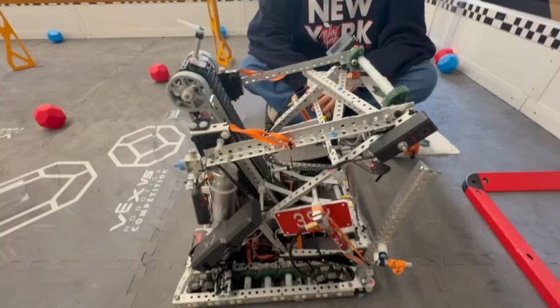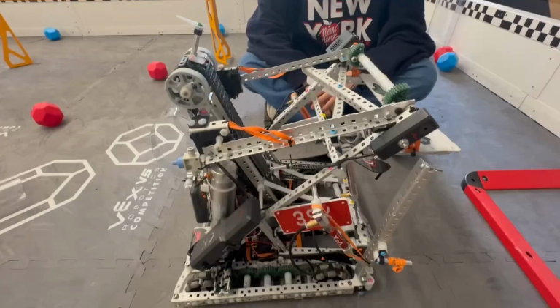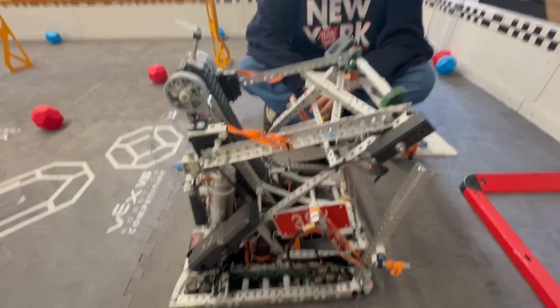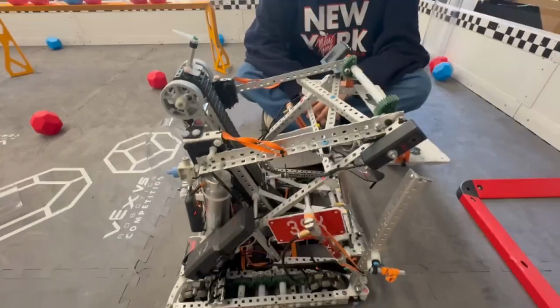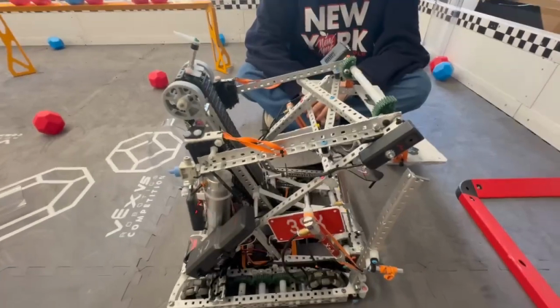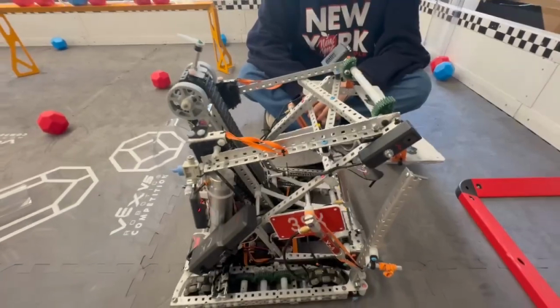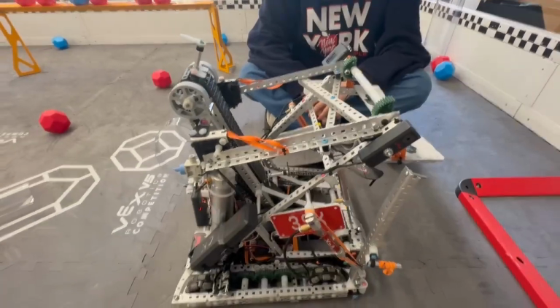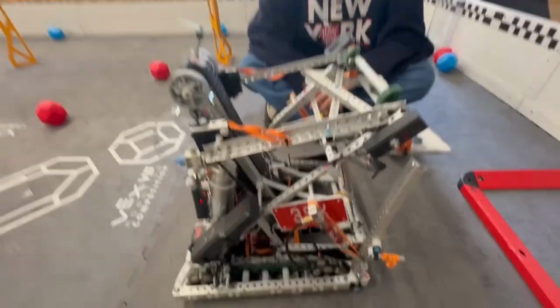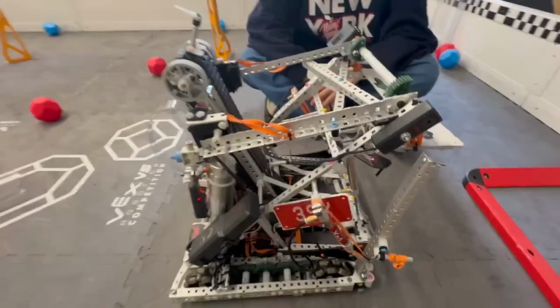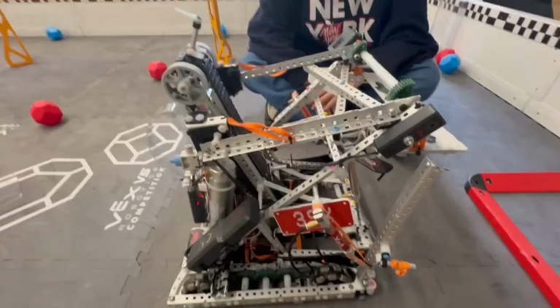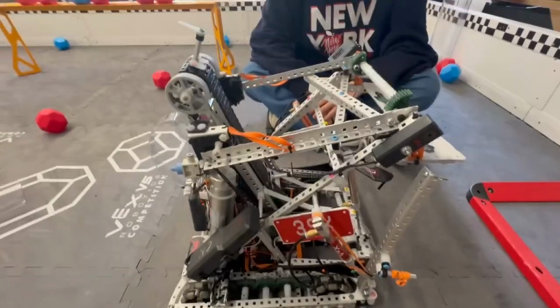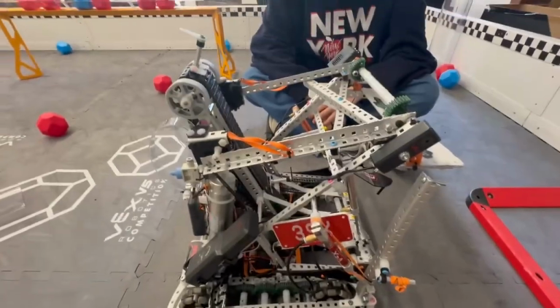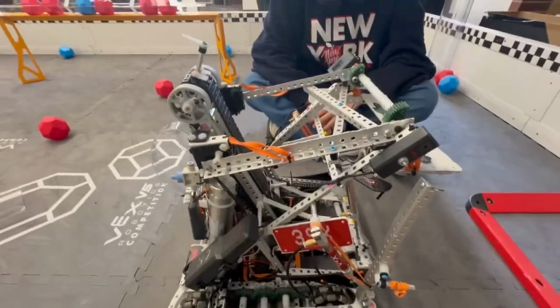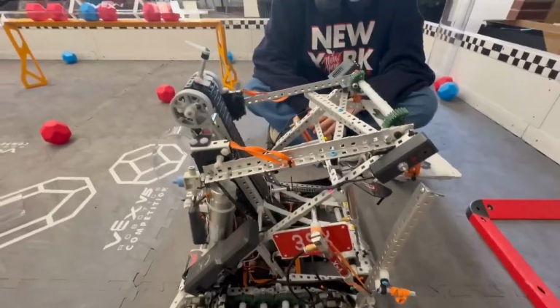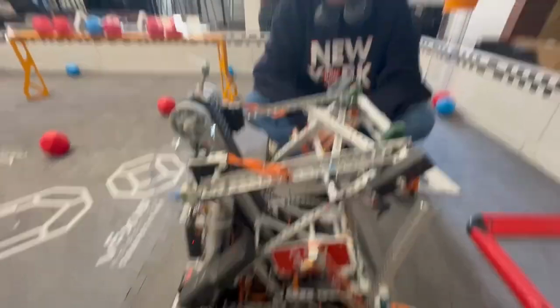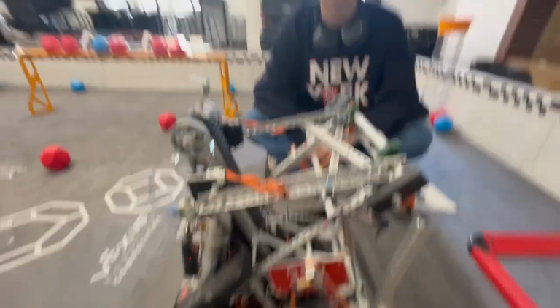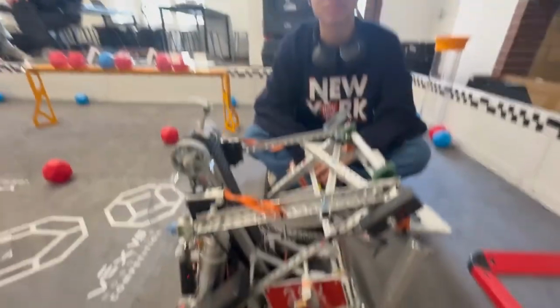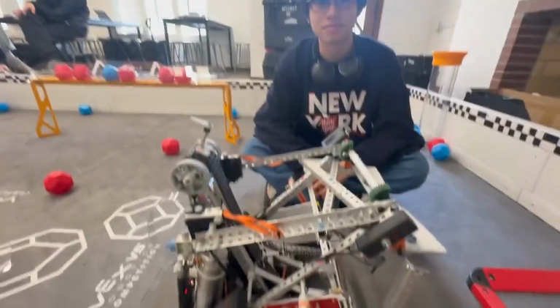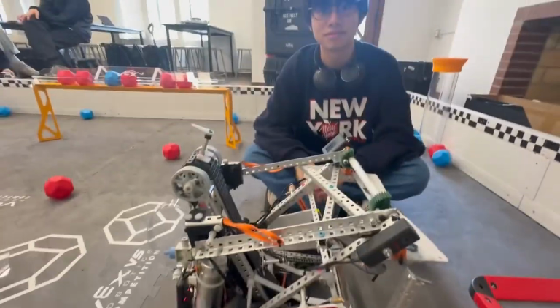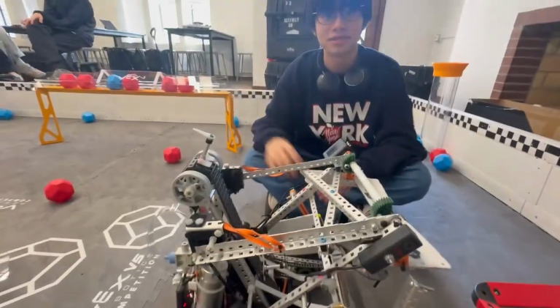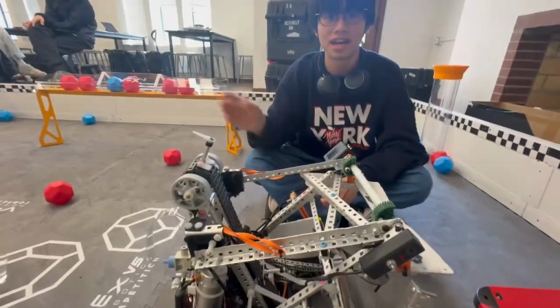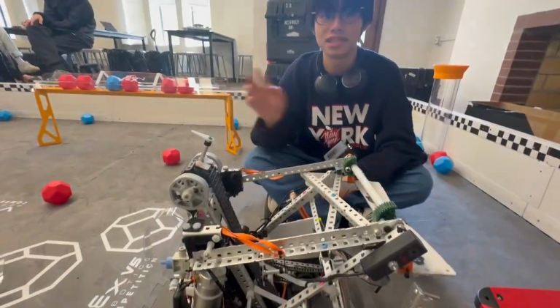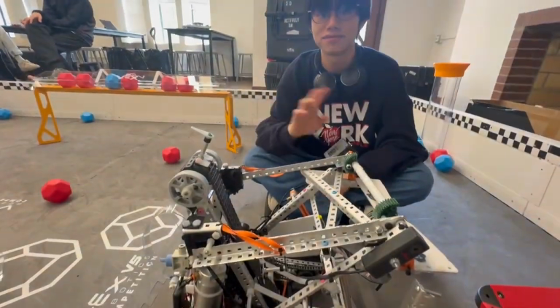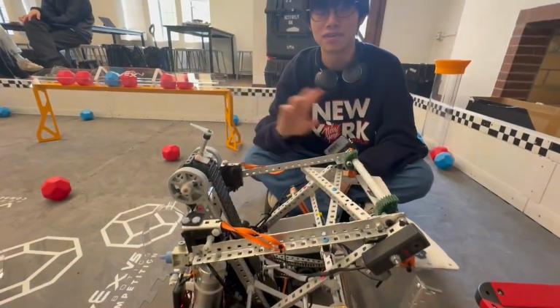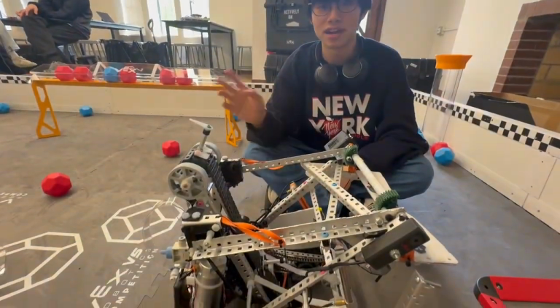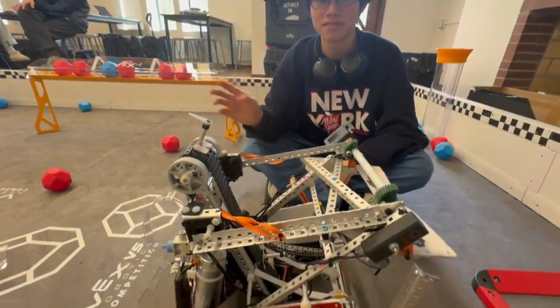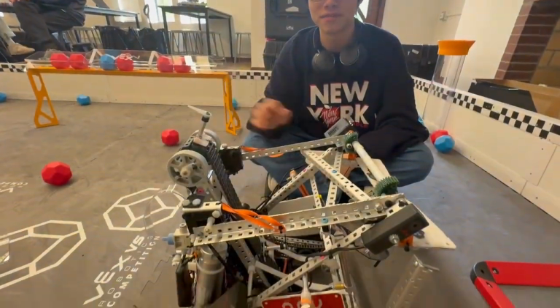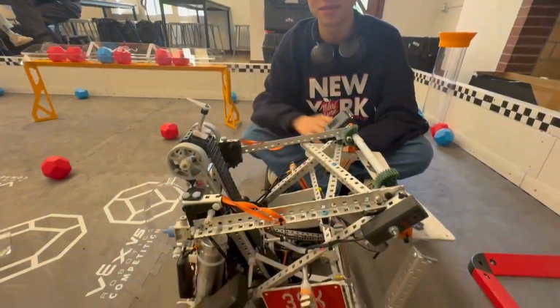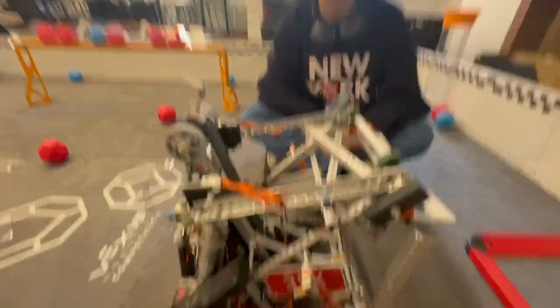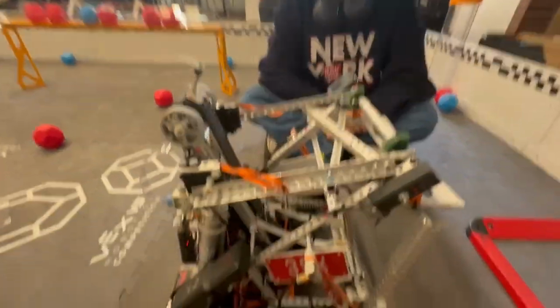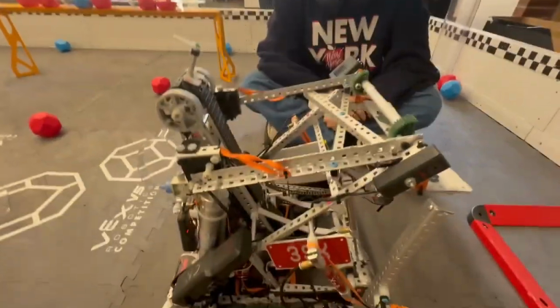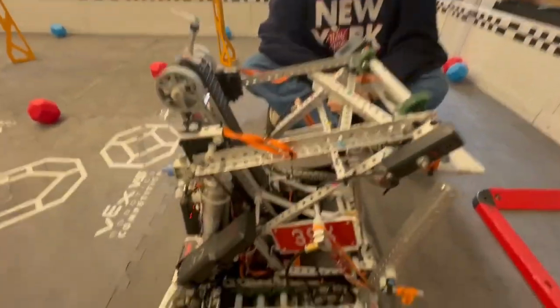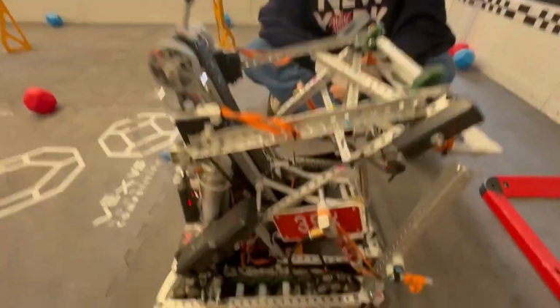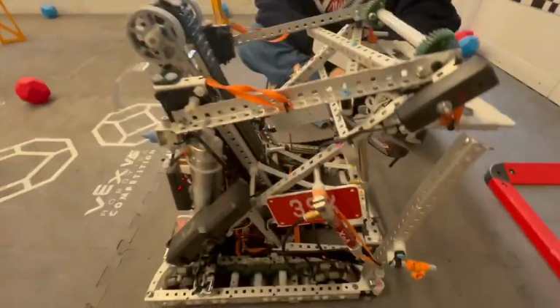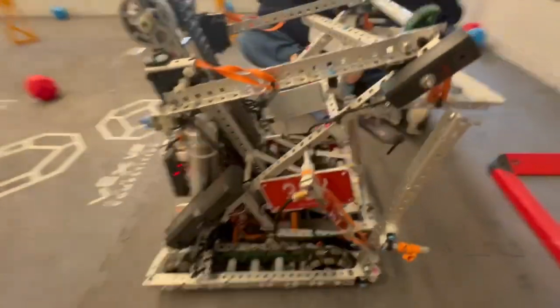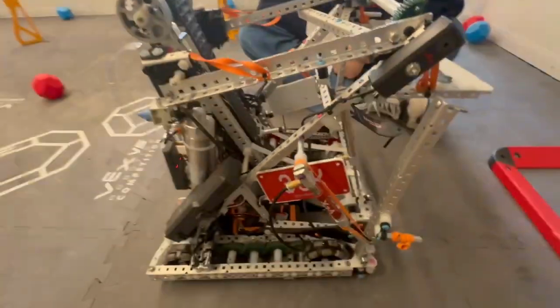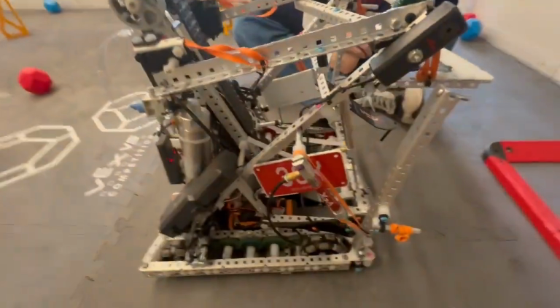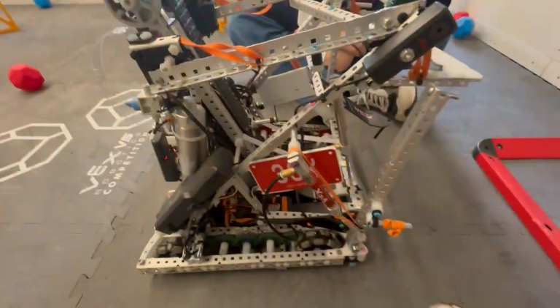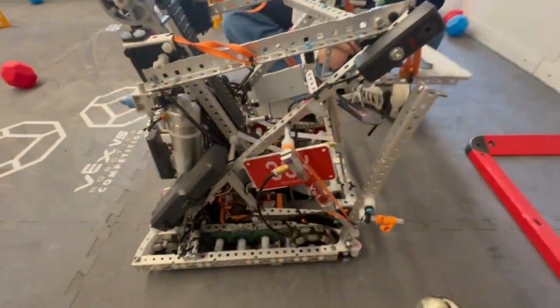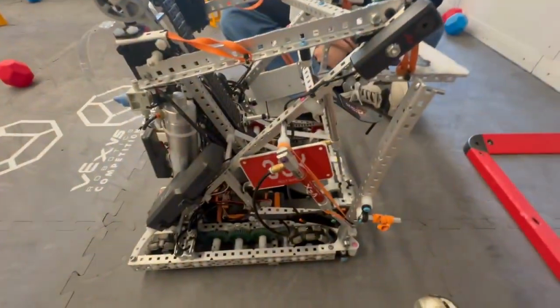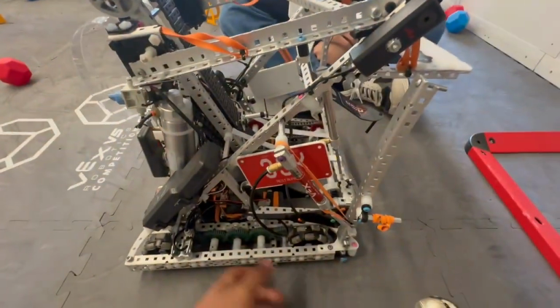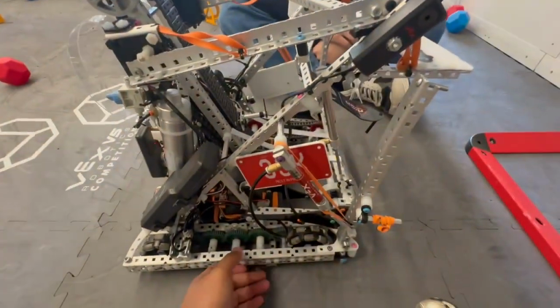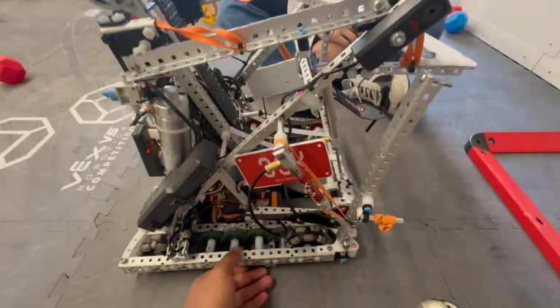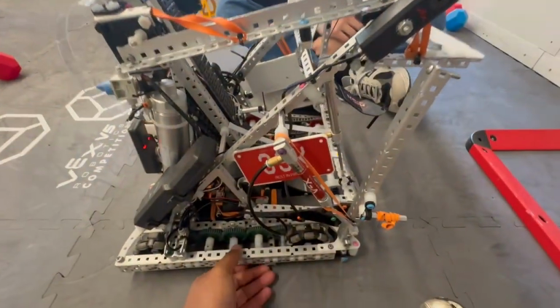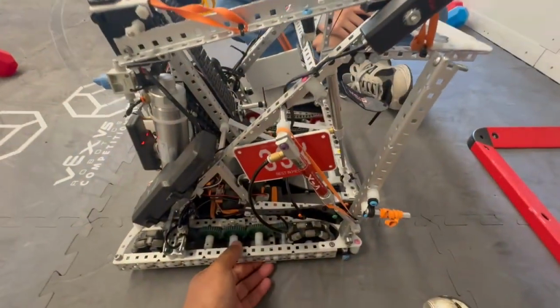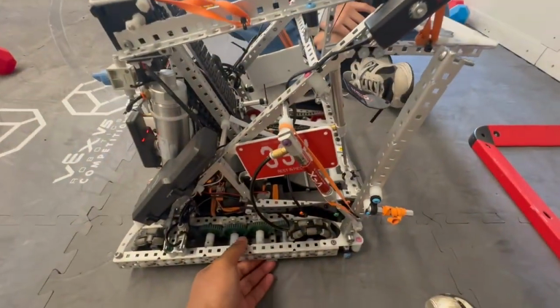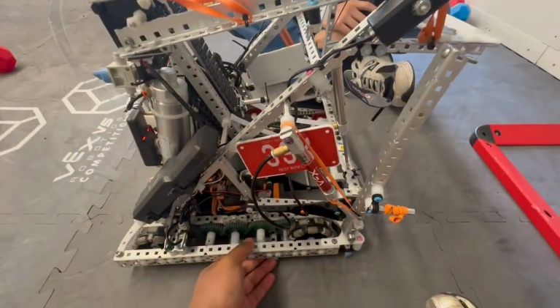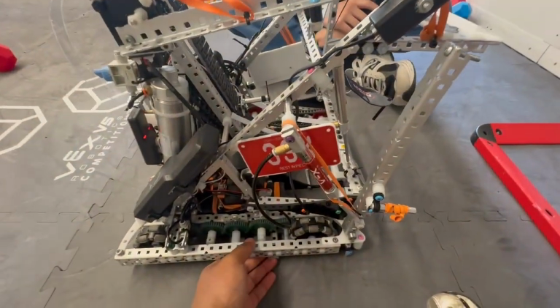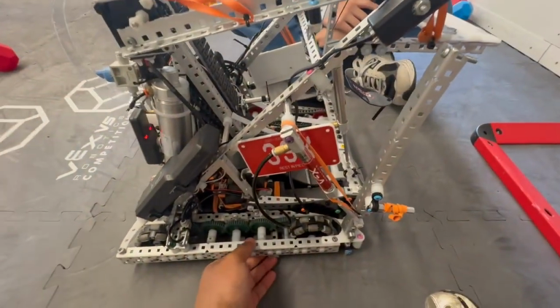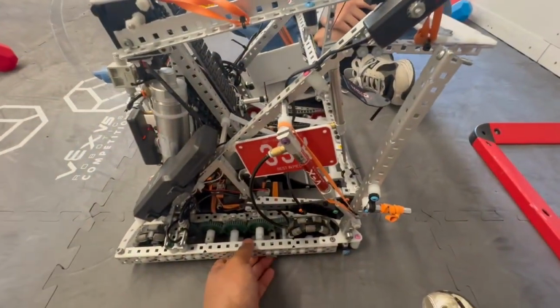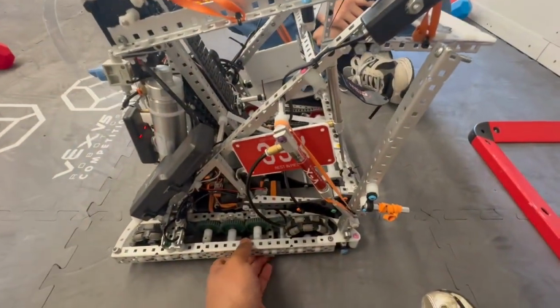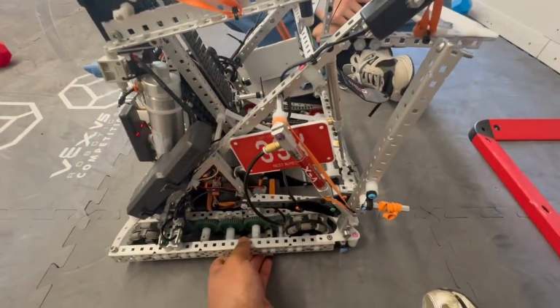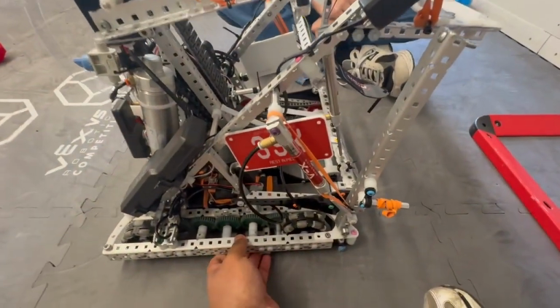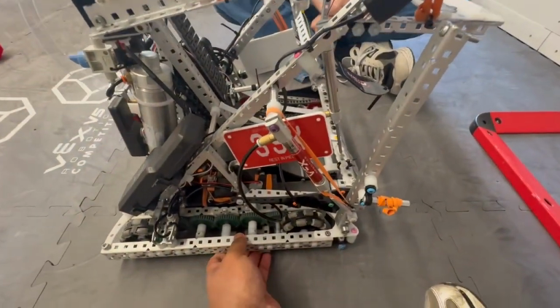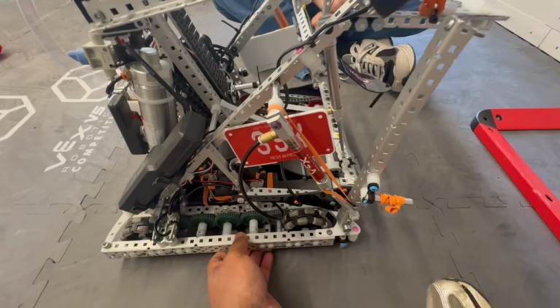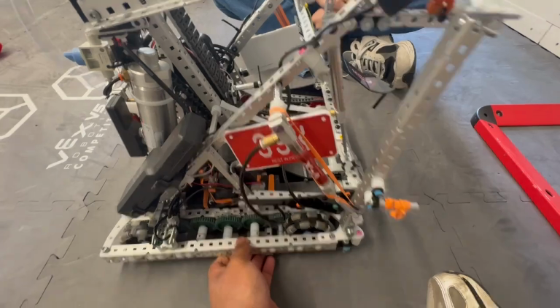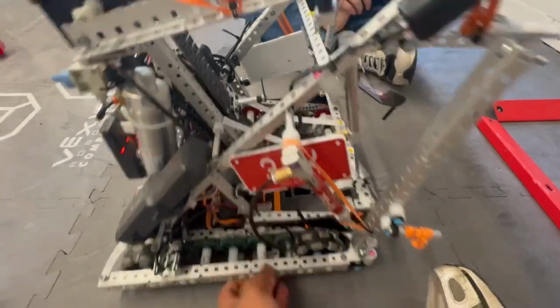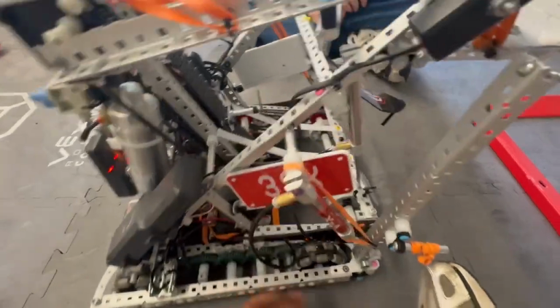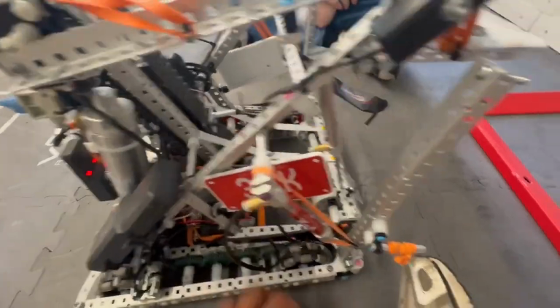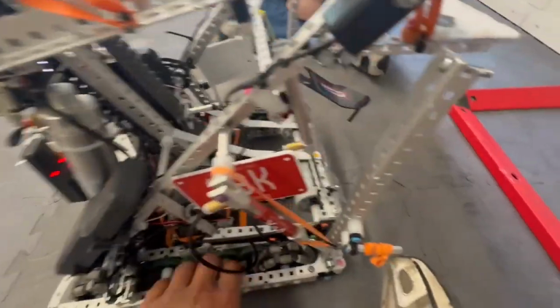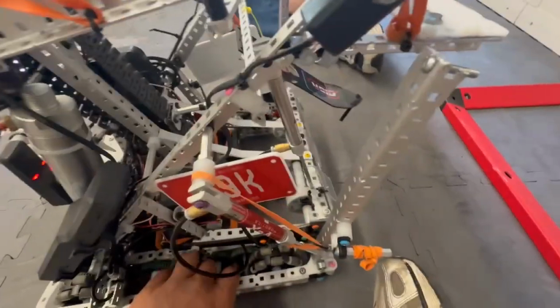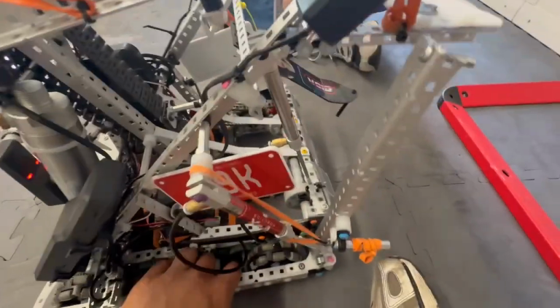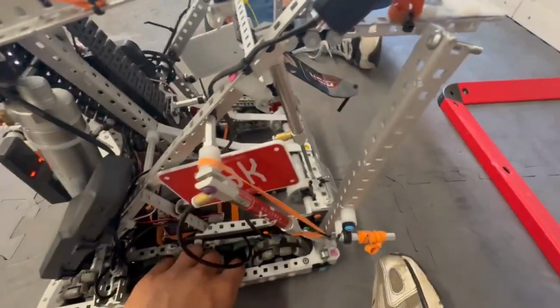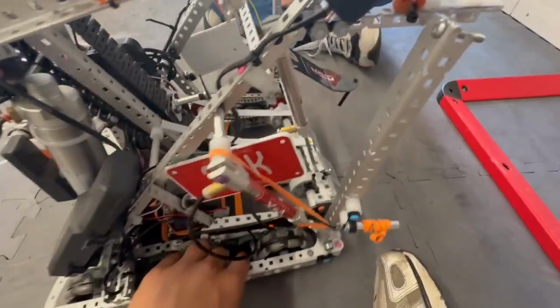Hi guys, it's Vinny from 39k. Hi, it's Ryan from 39k. And today we'll be doing an explanation of our robot this past season.